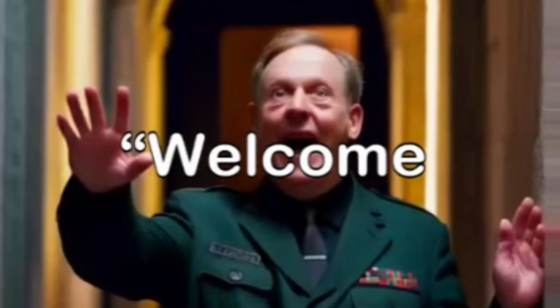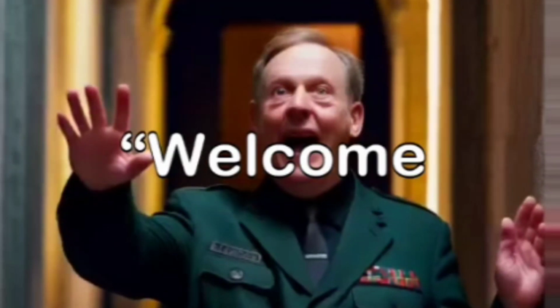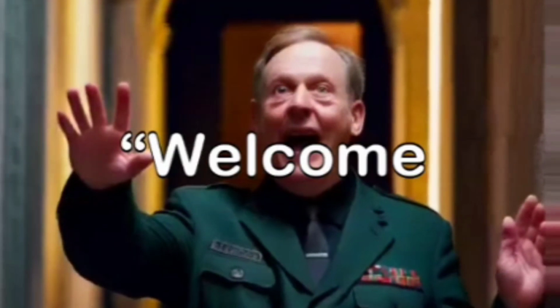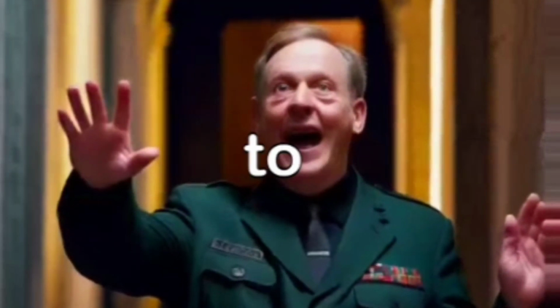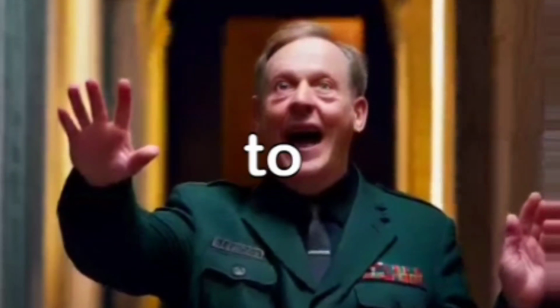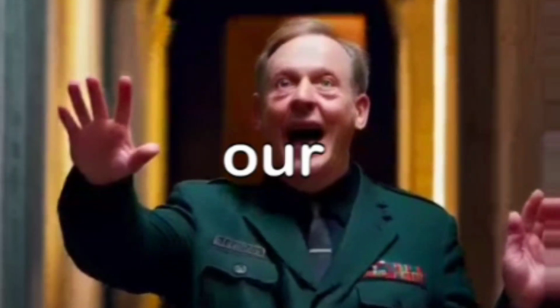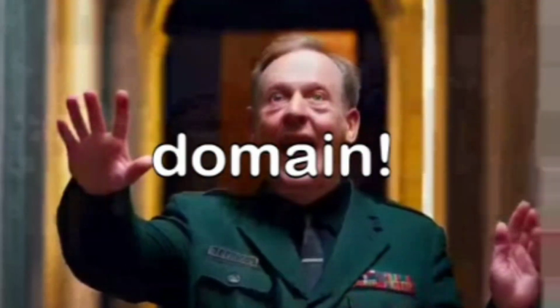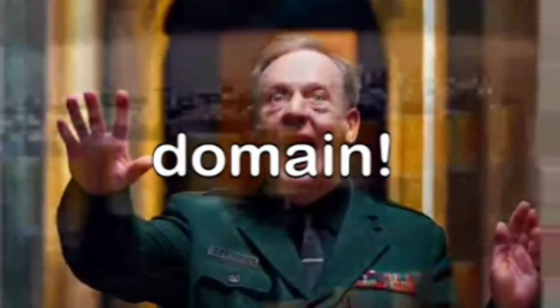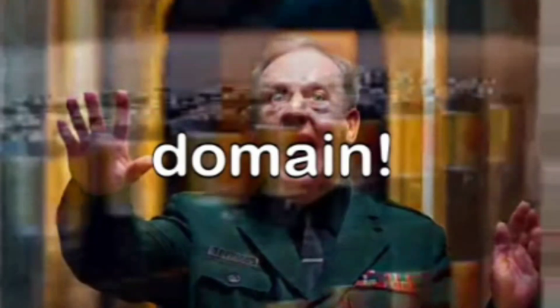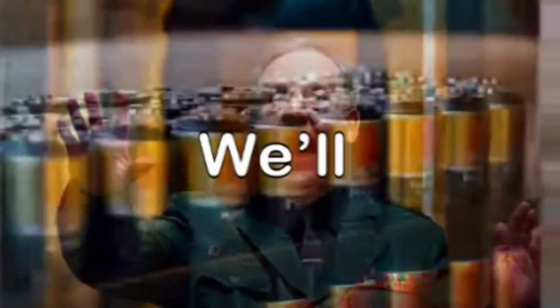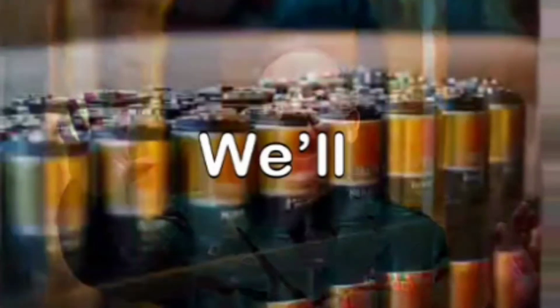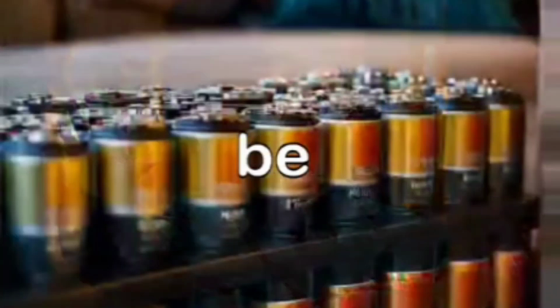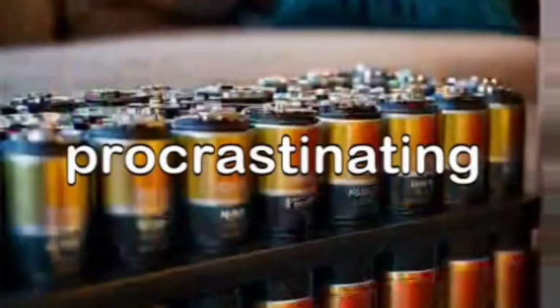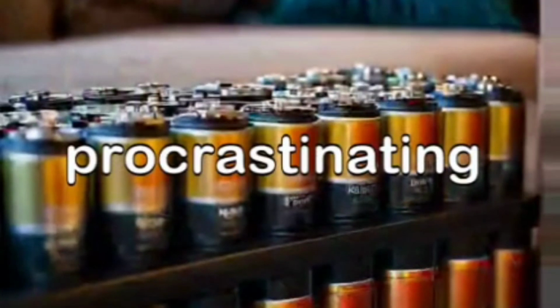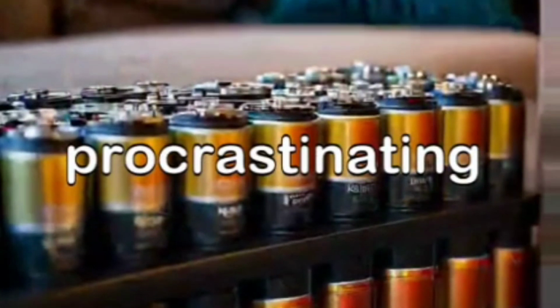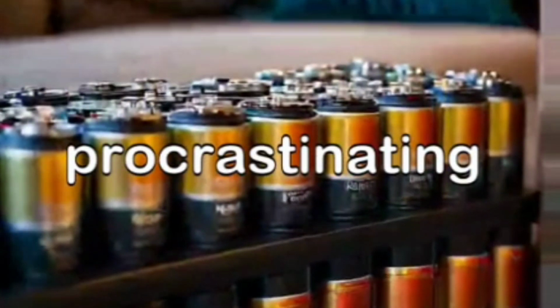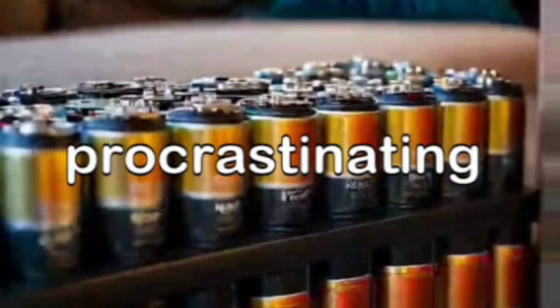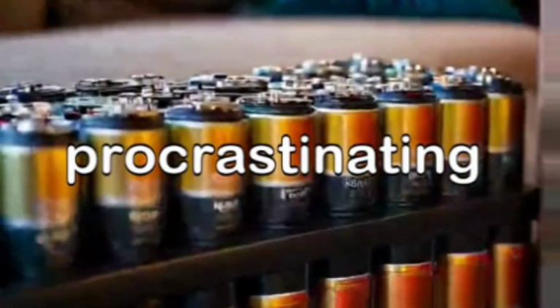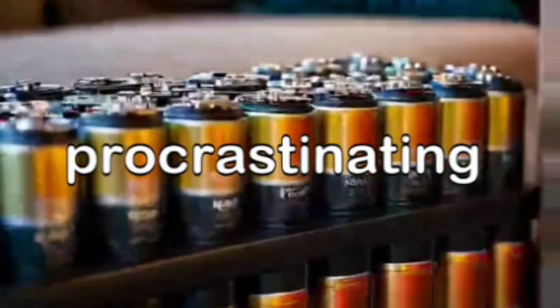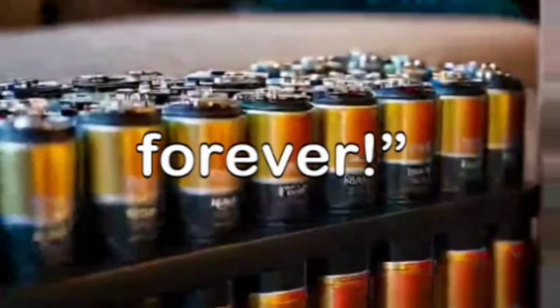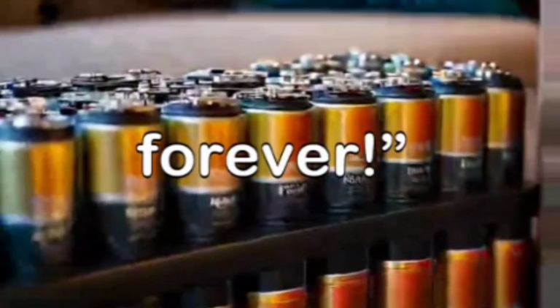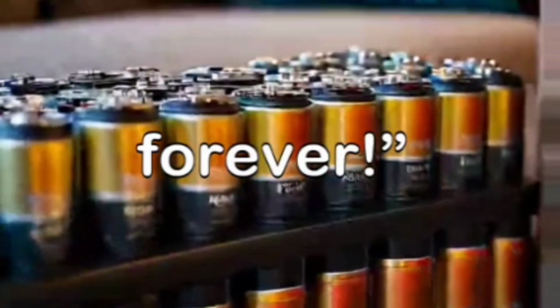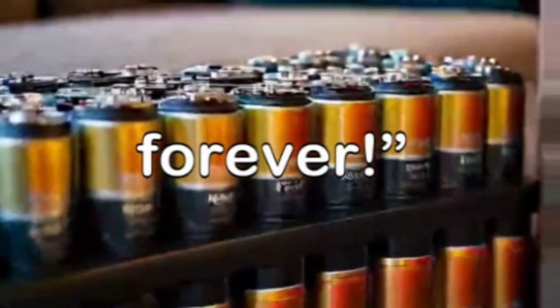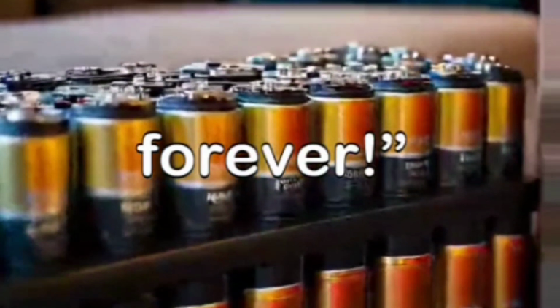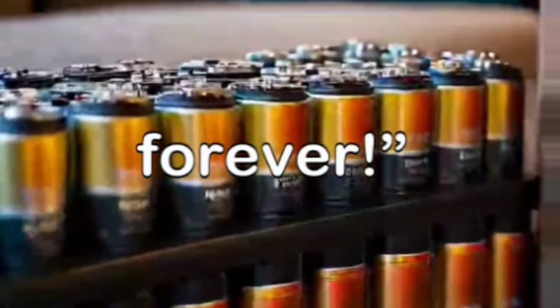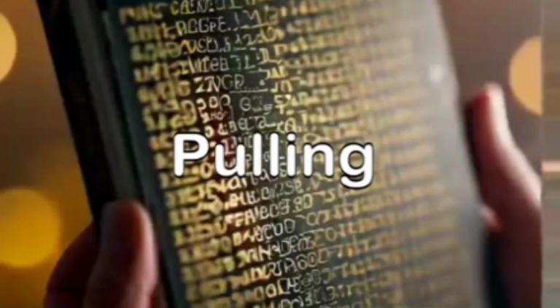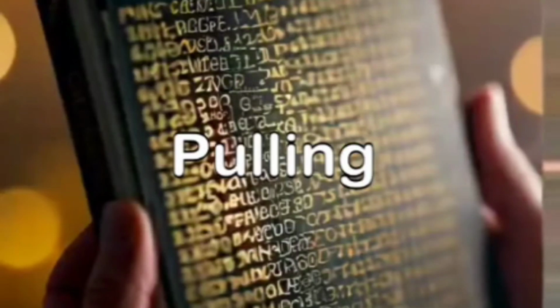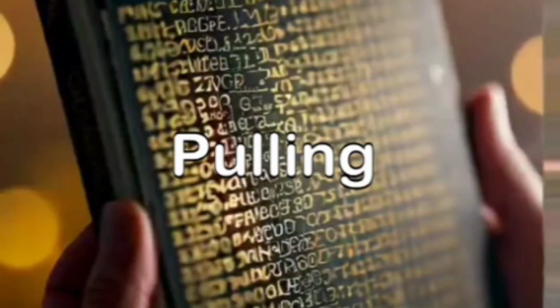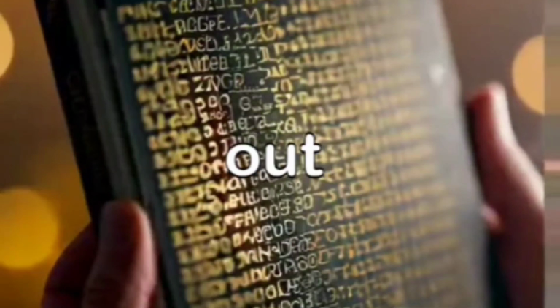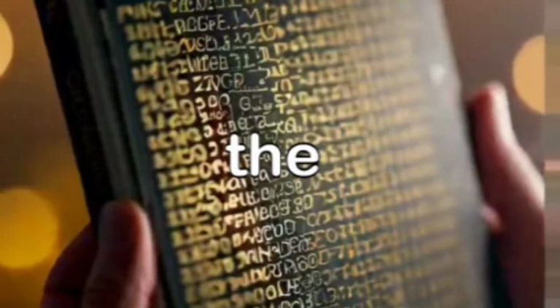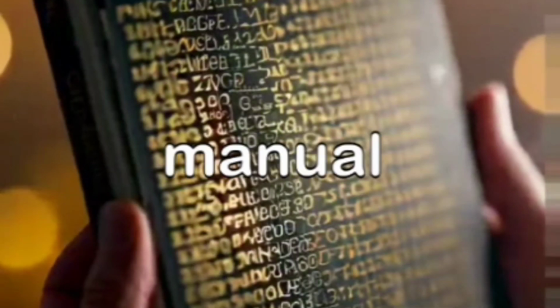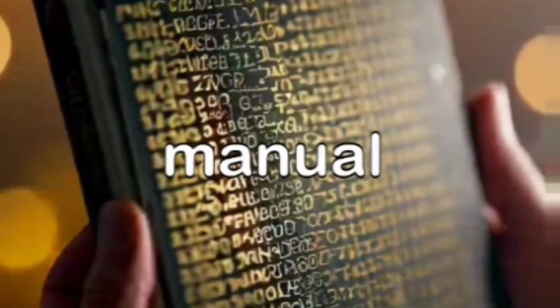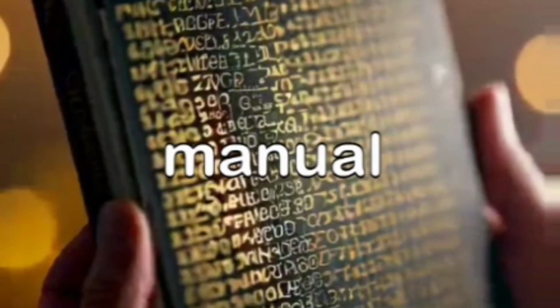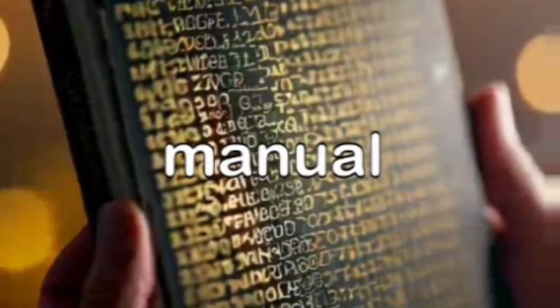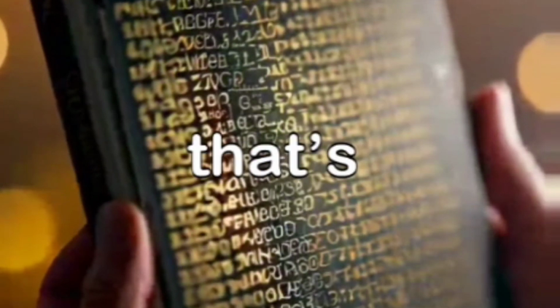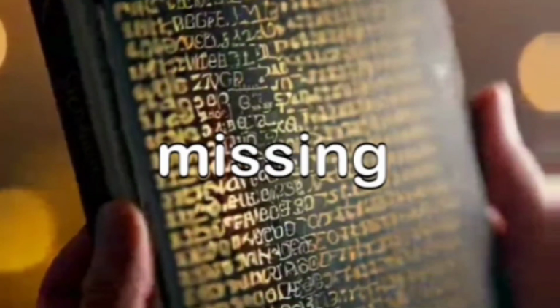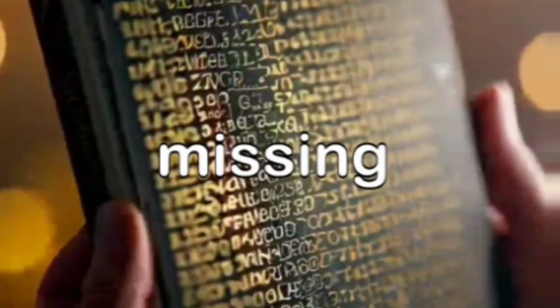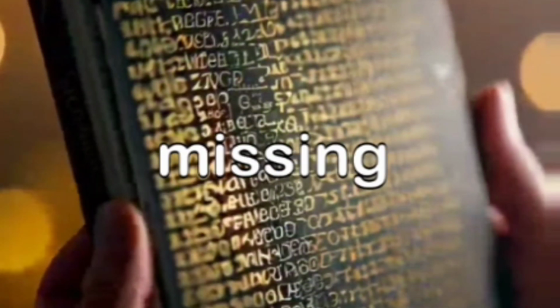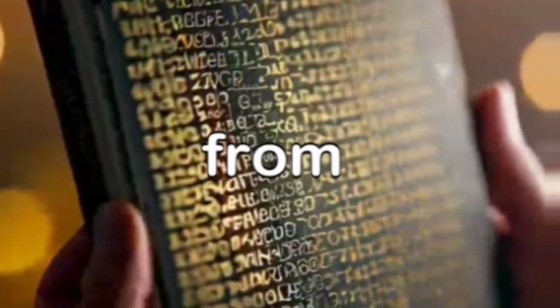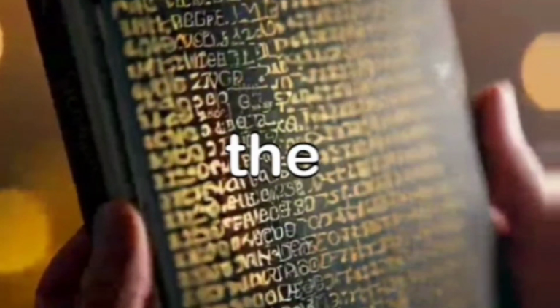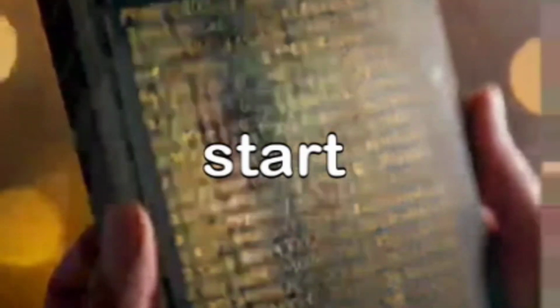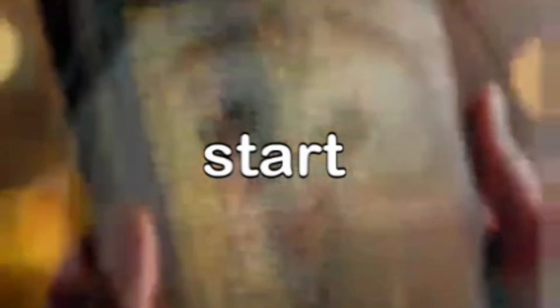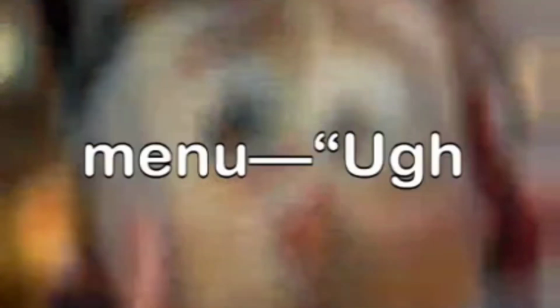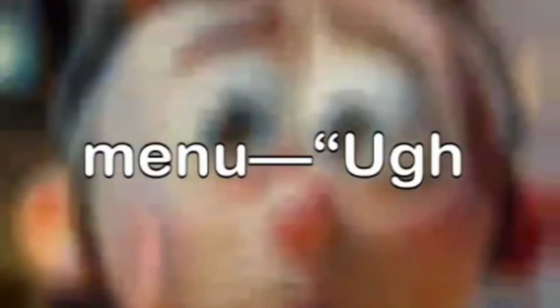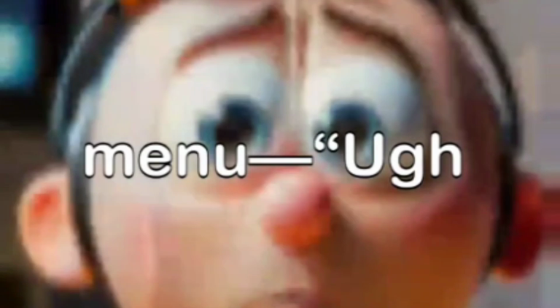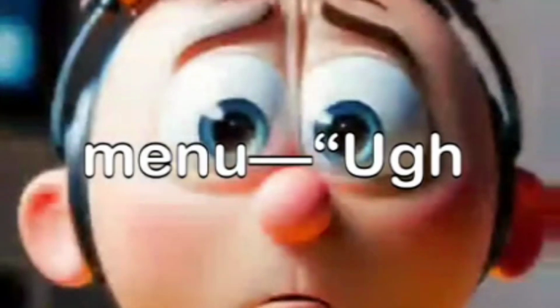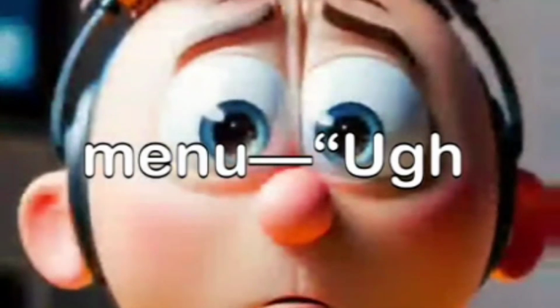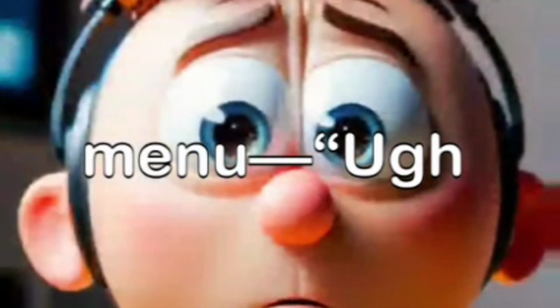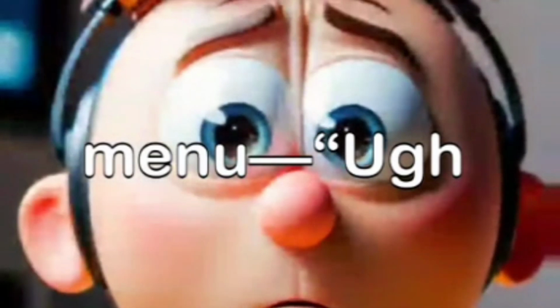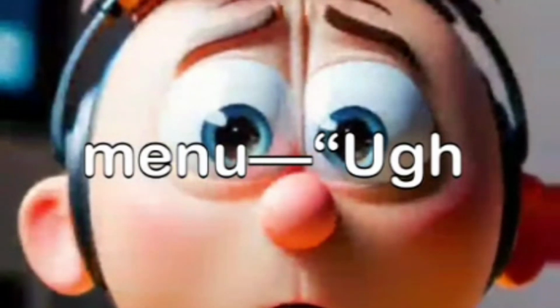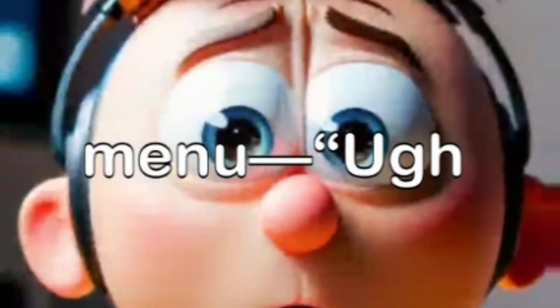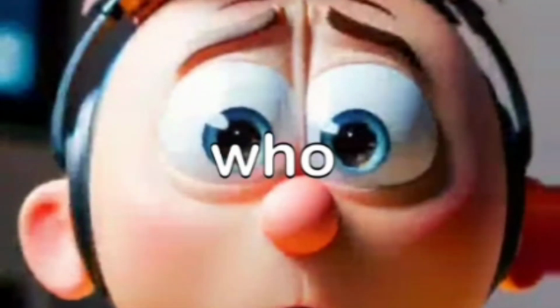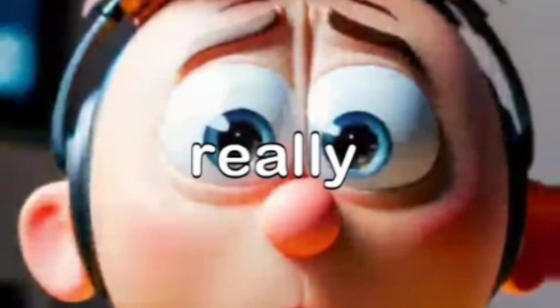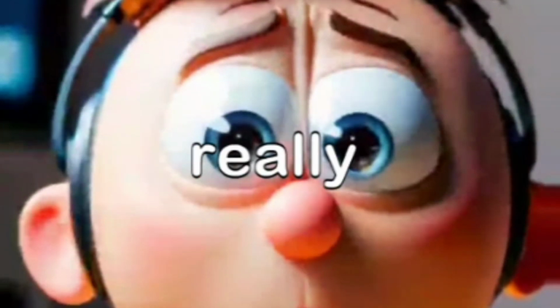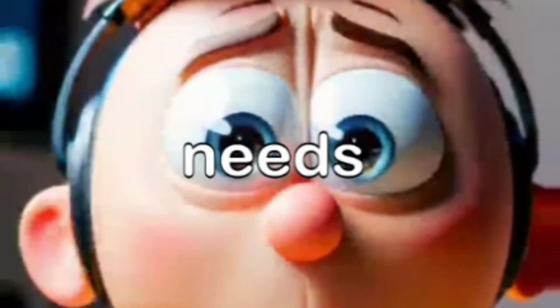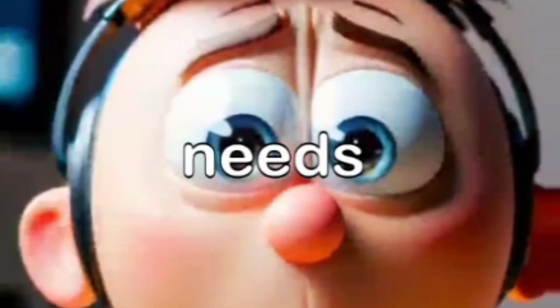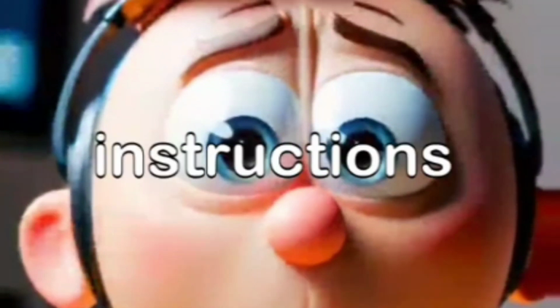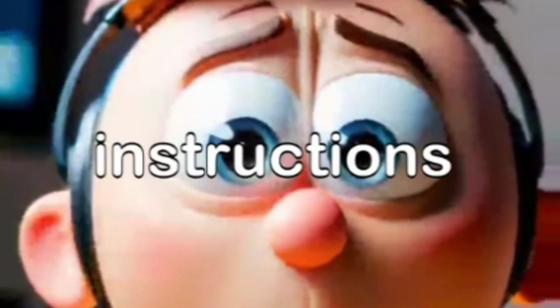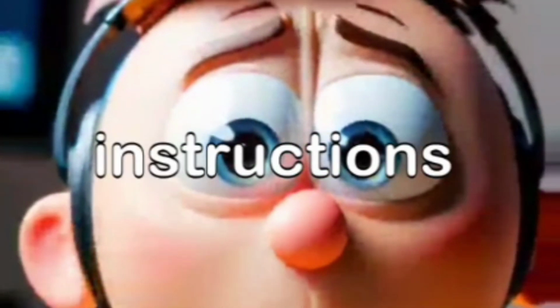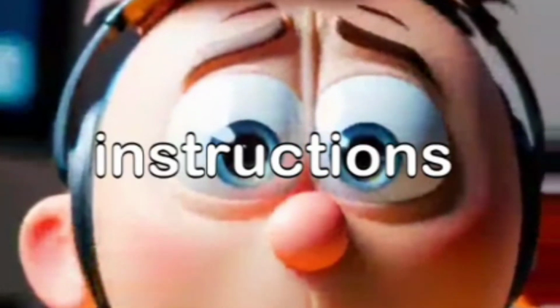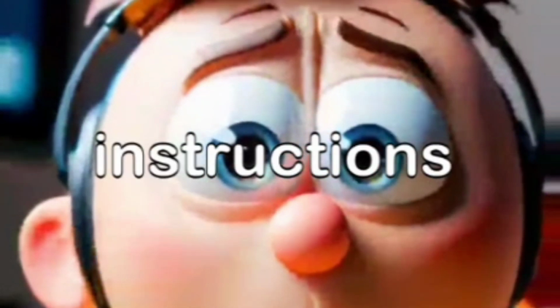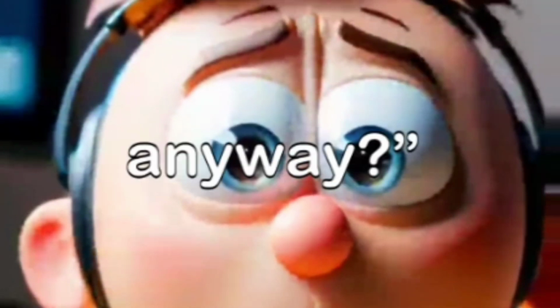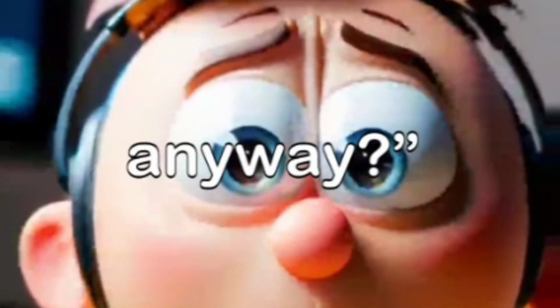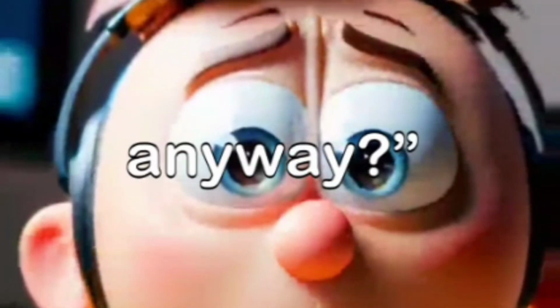Welcome to our domain — we'll be procrastinating forever. Pulling out the manual that's missing from the start menu. Ugh, who really needs instructions anyway.